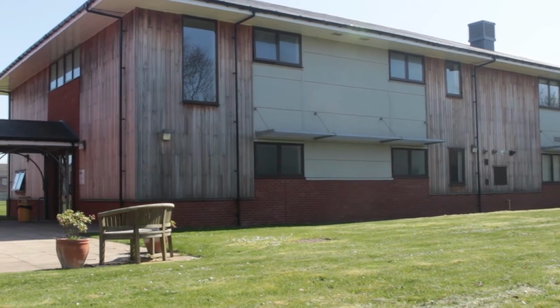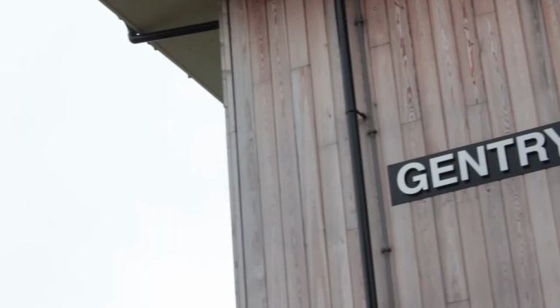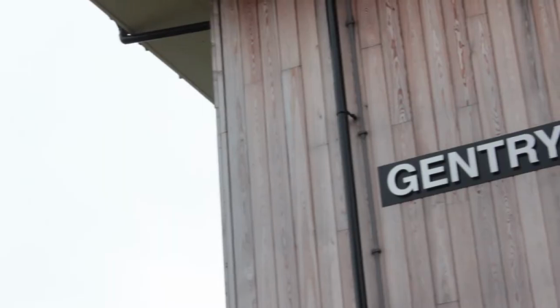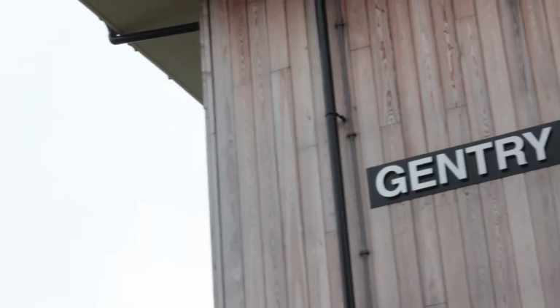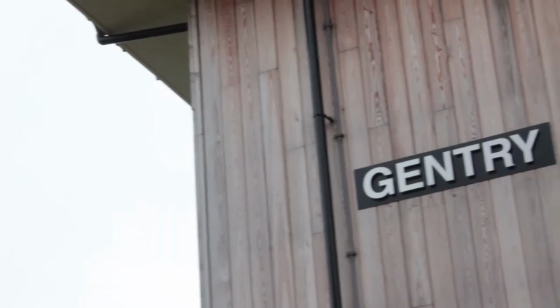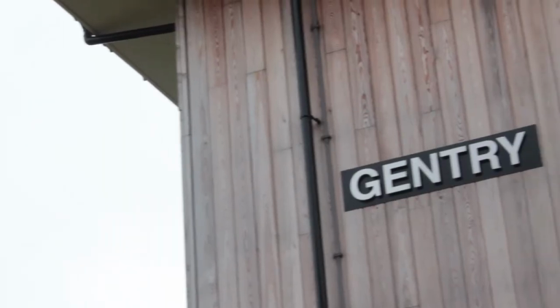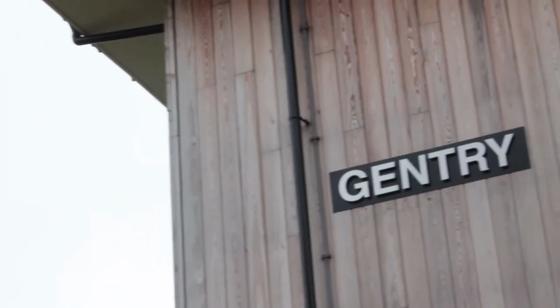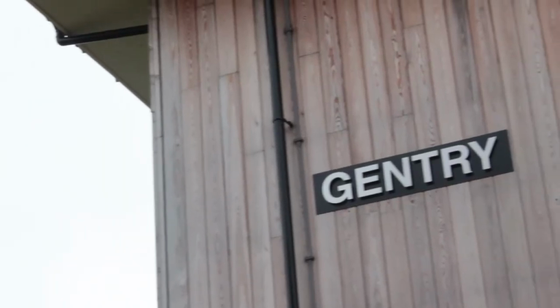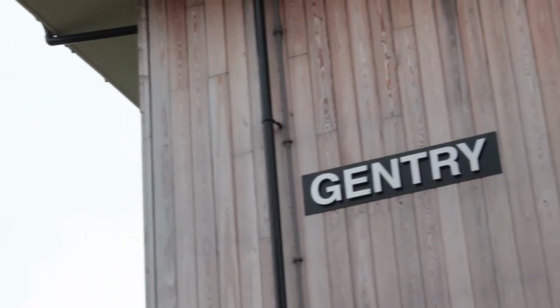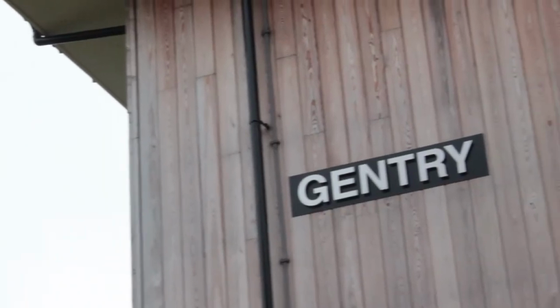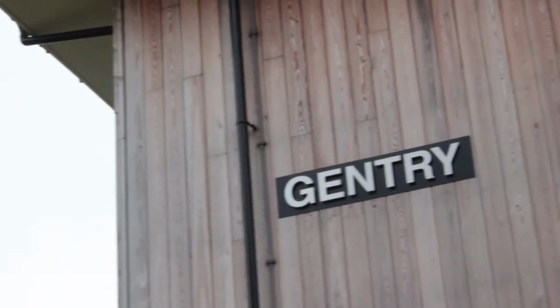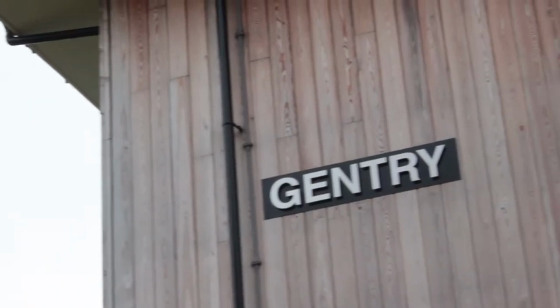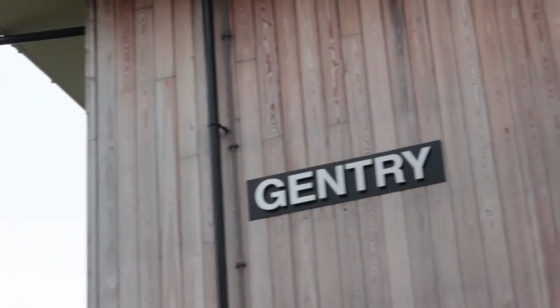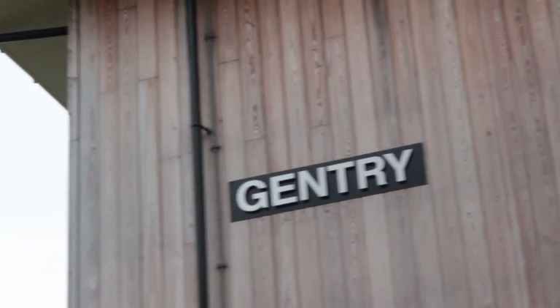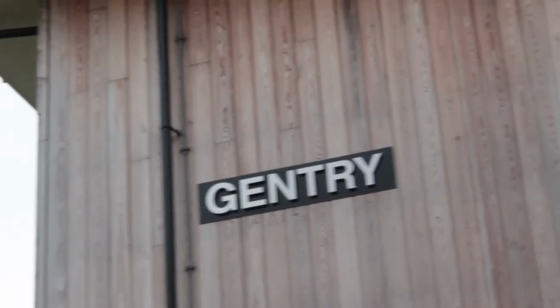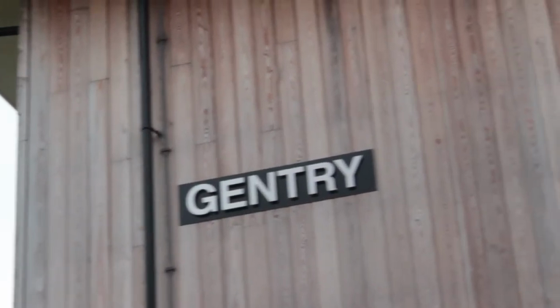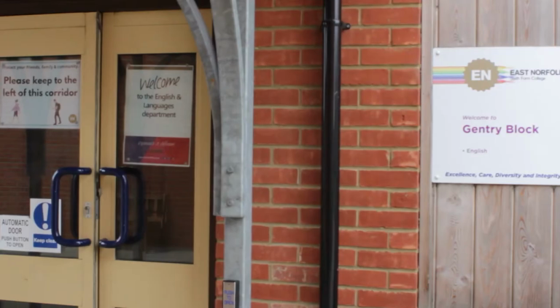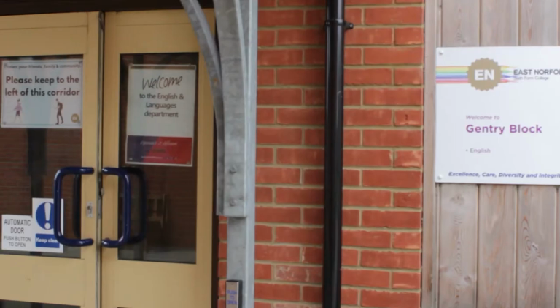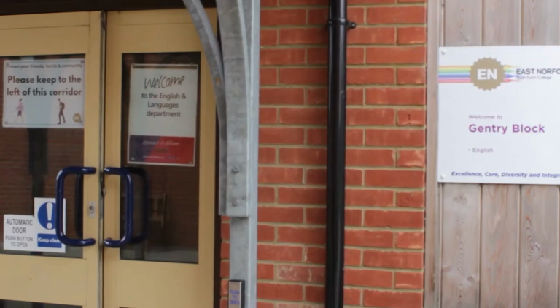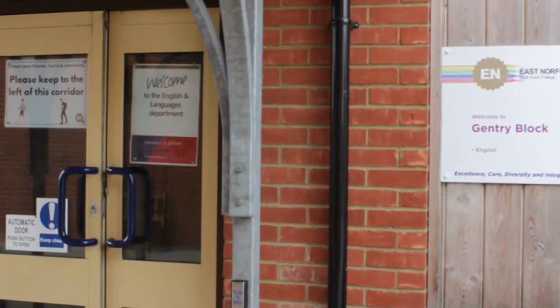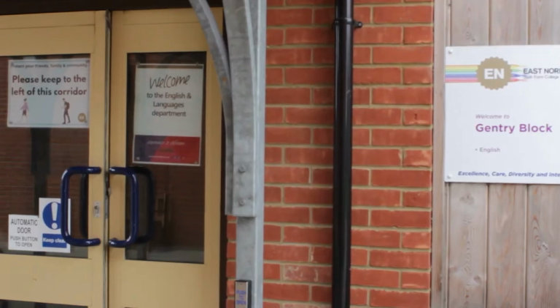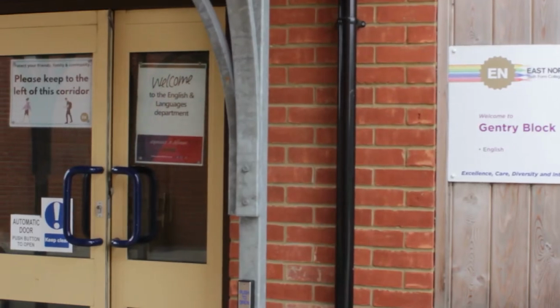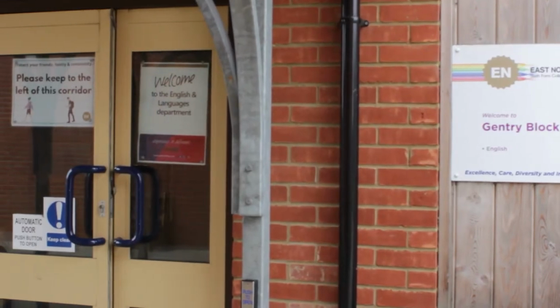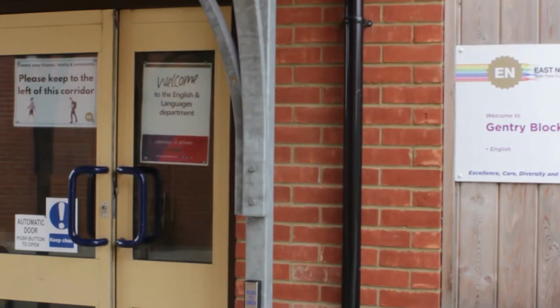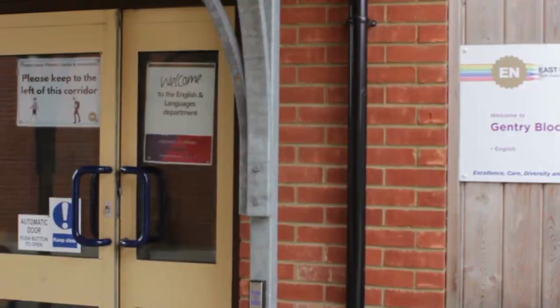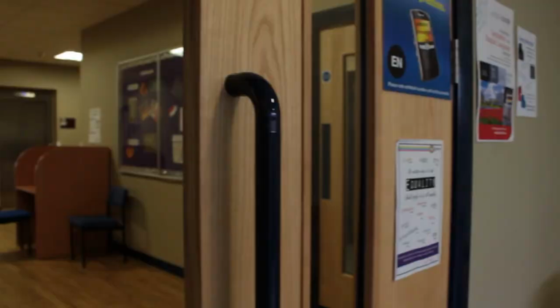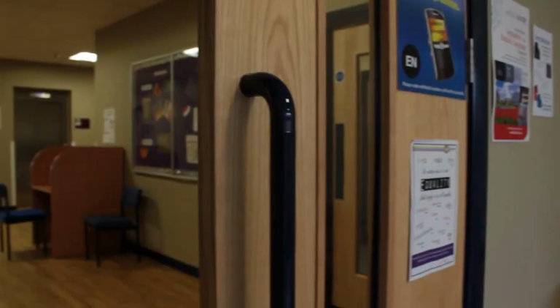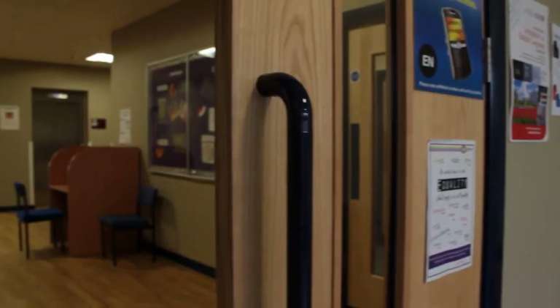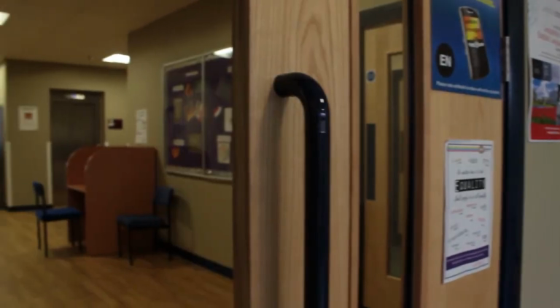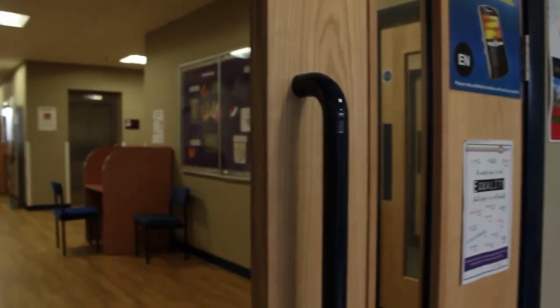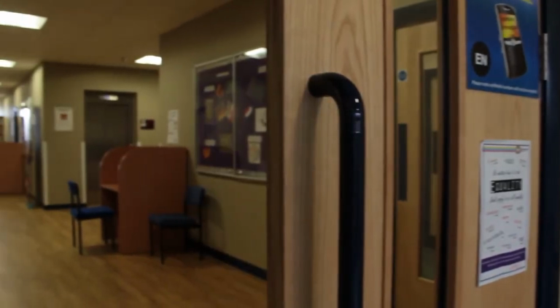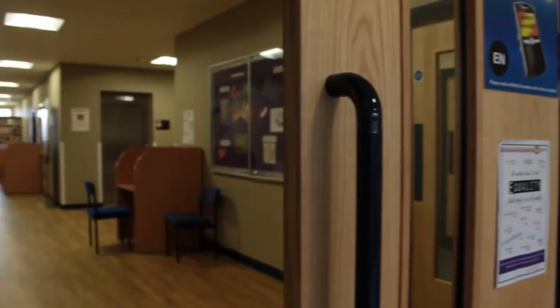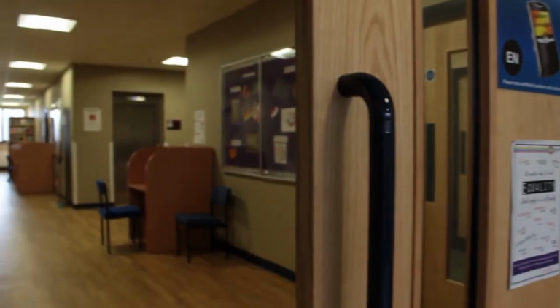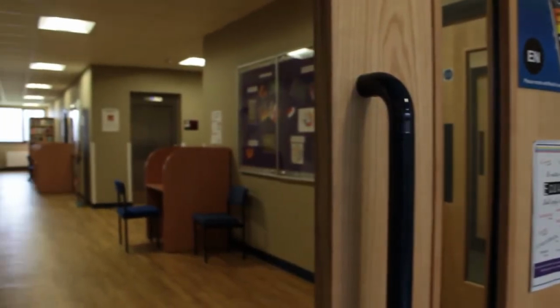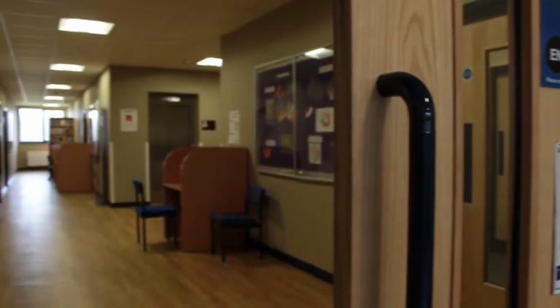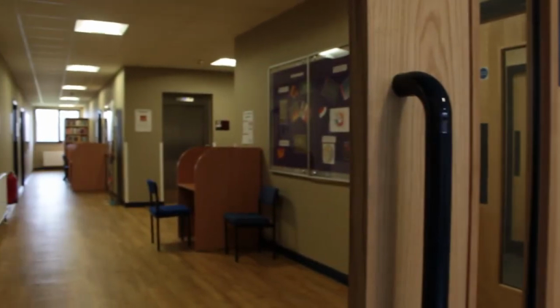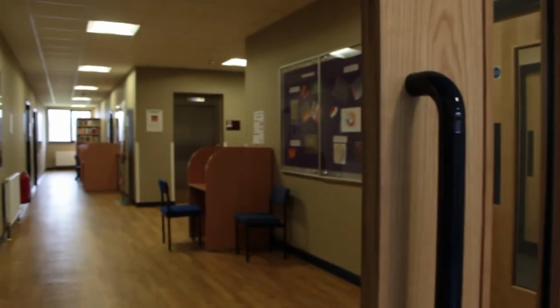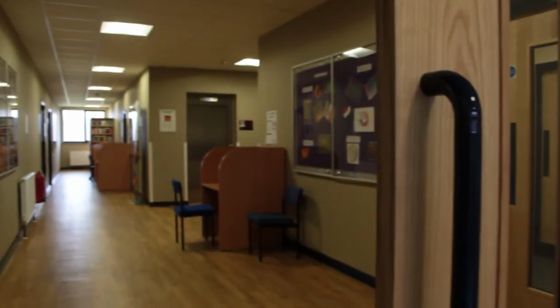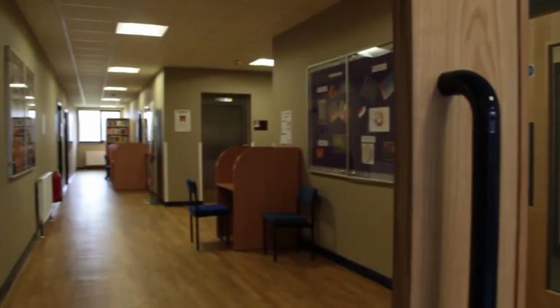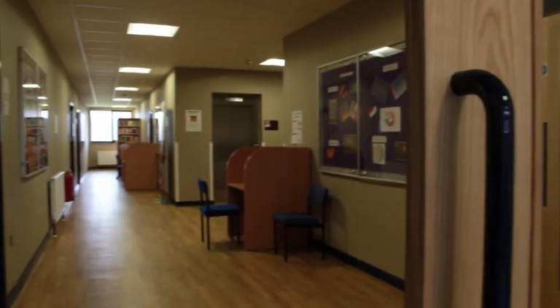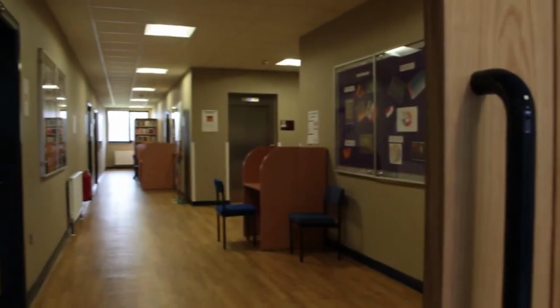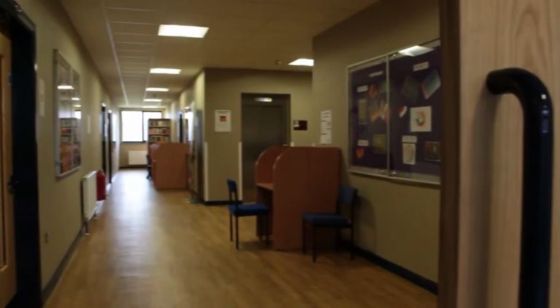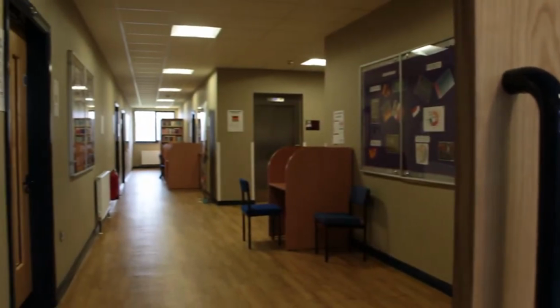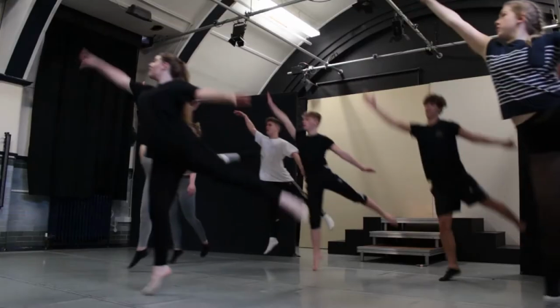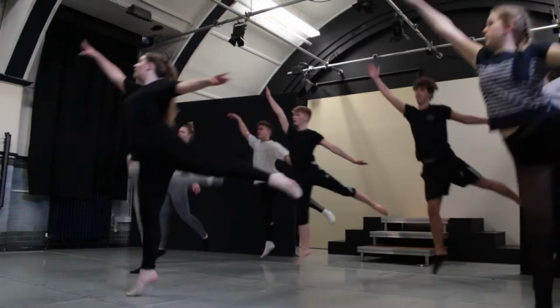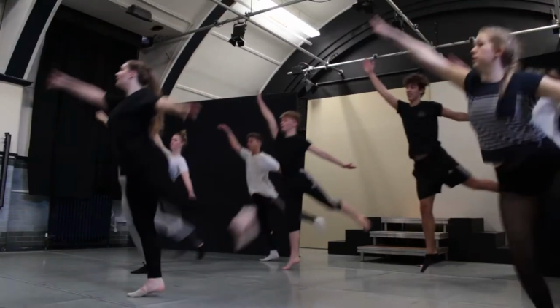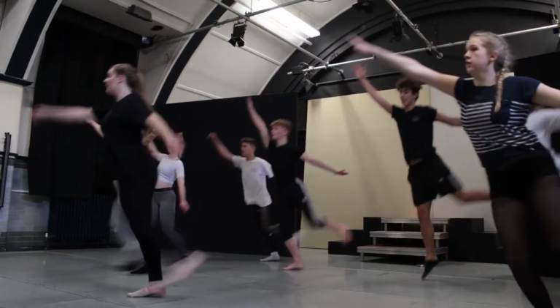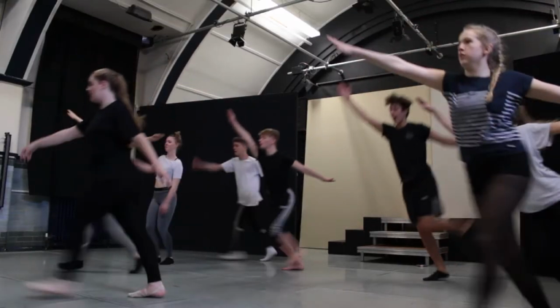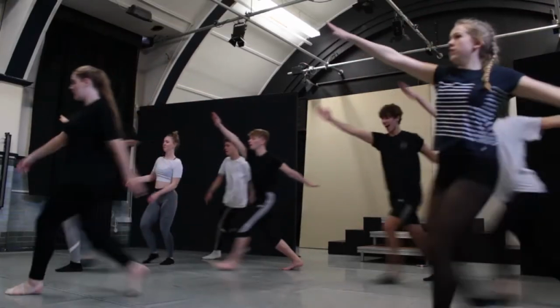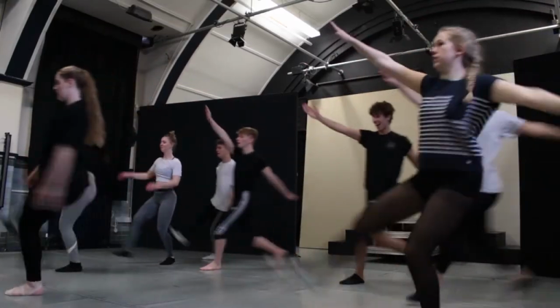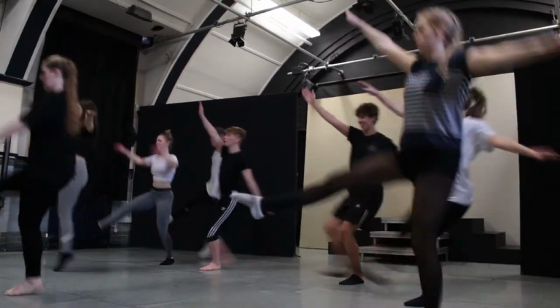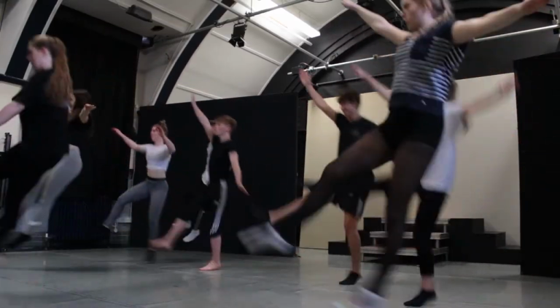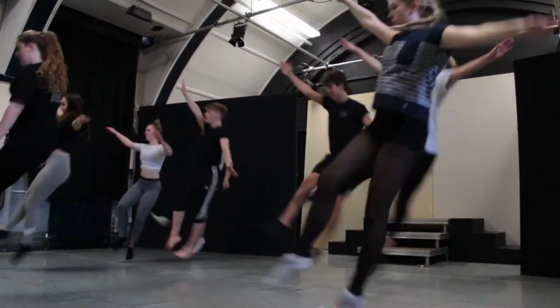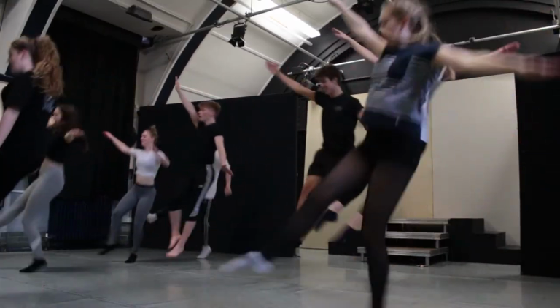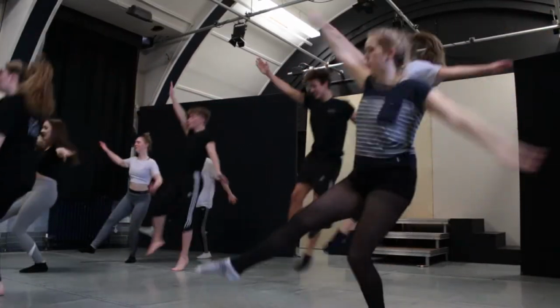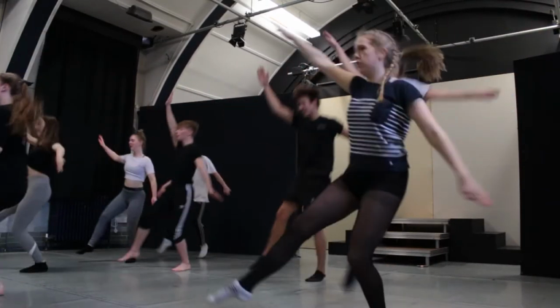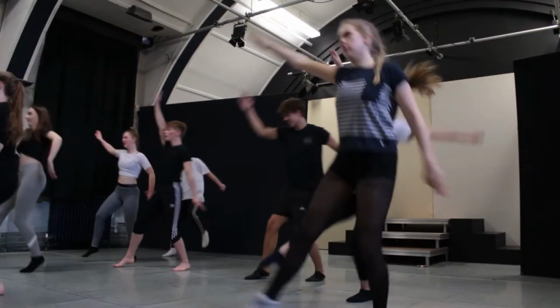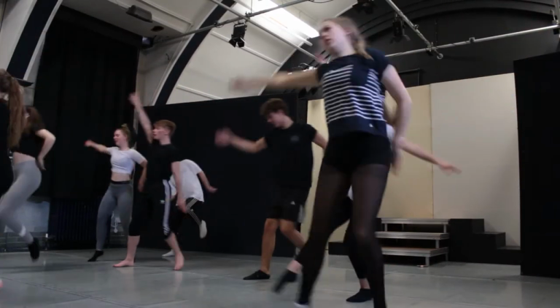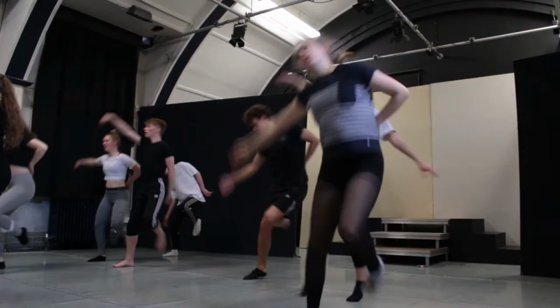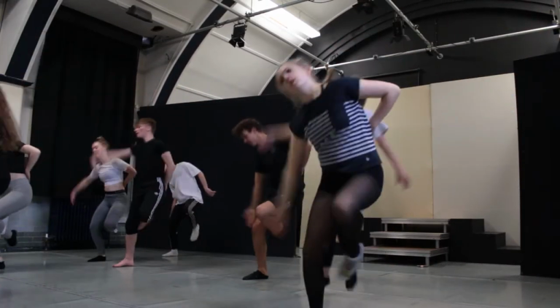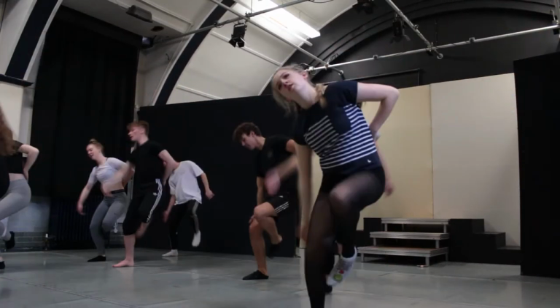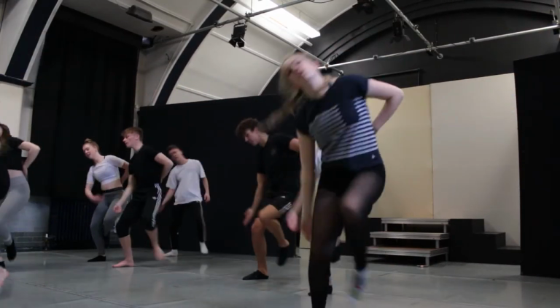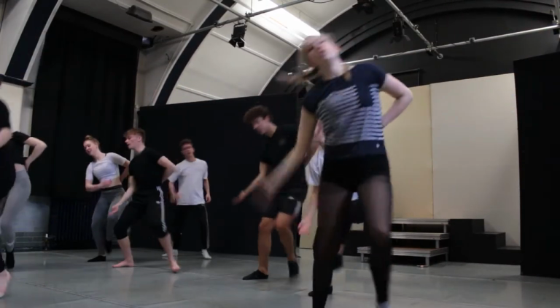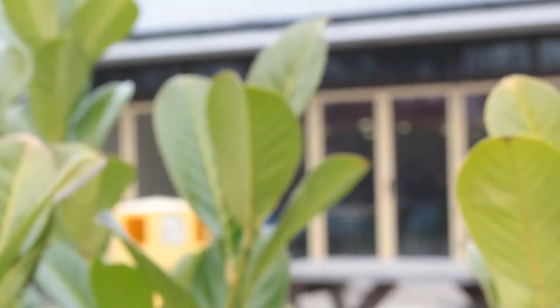Located at the back of the college campus, the Gentry Block houses our ELPH subjects. That includes English, Languages, Performing Arts and History.